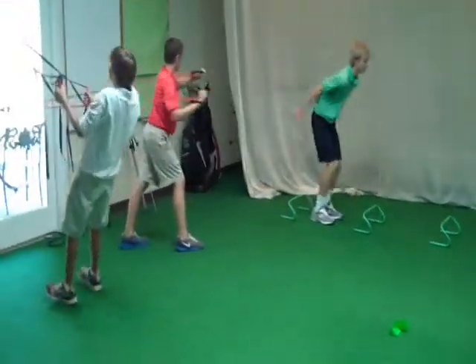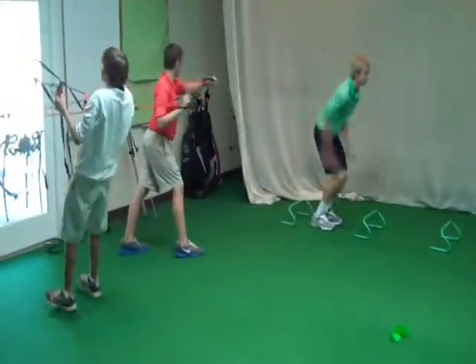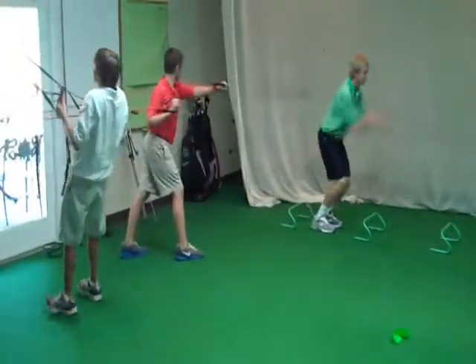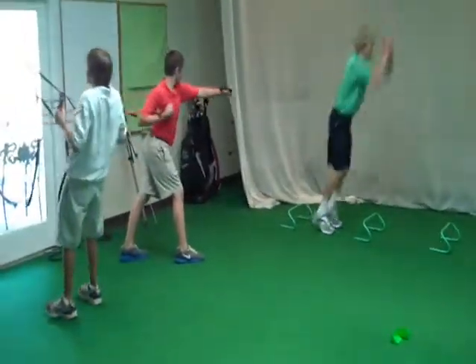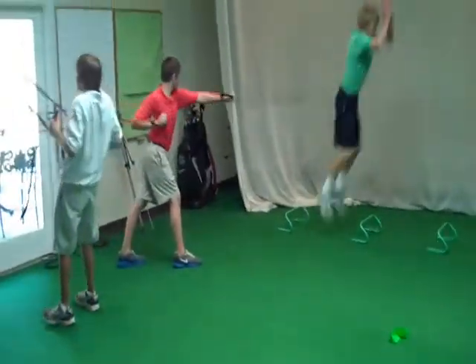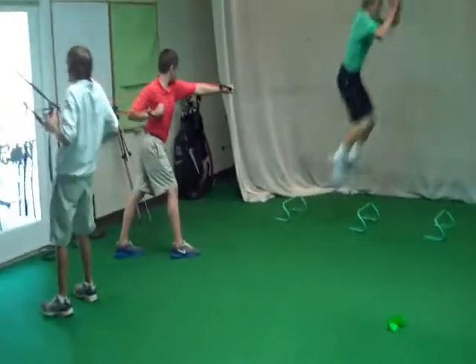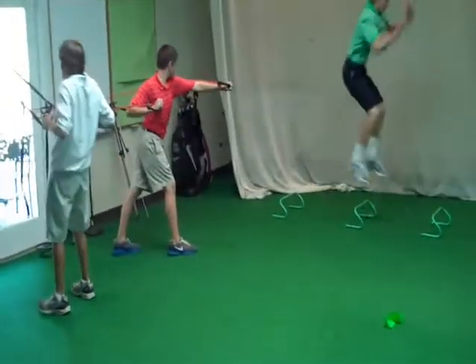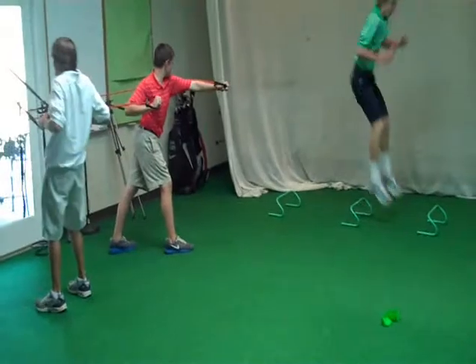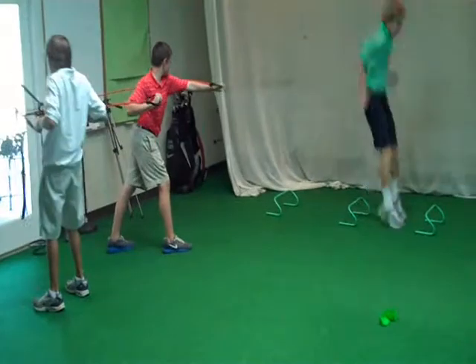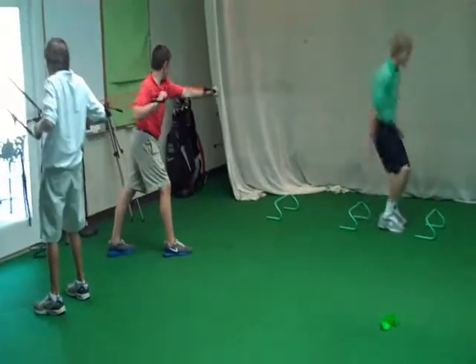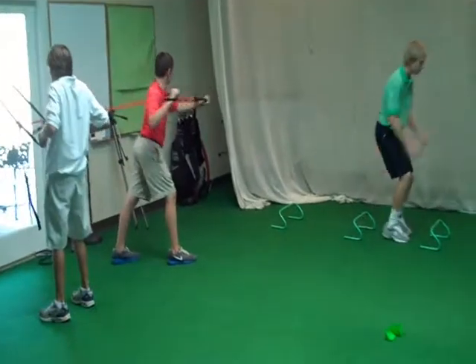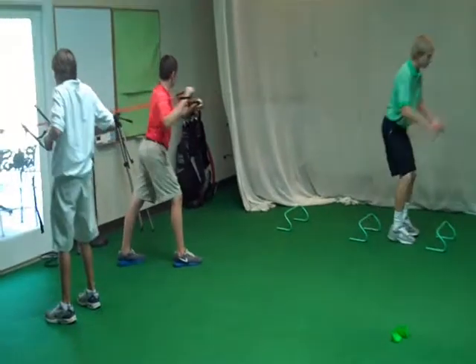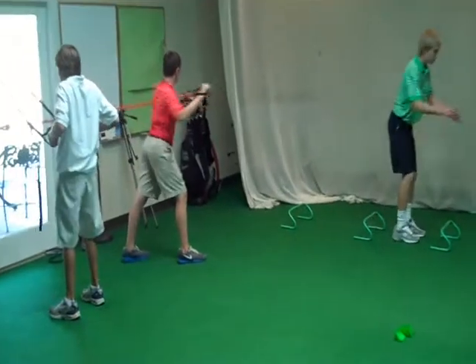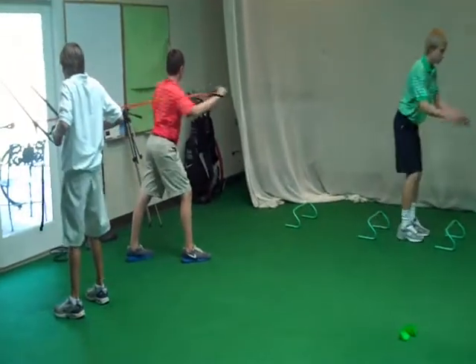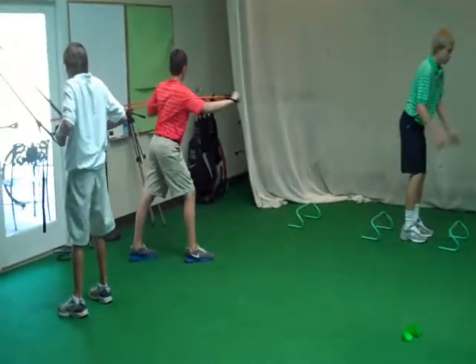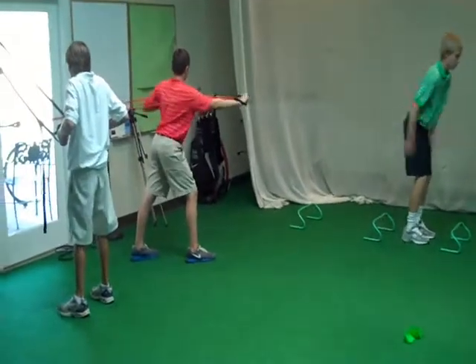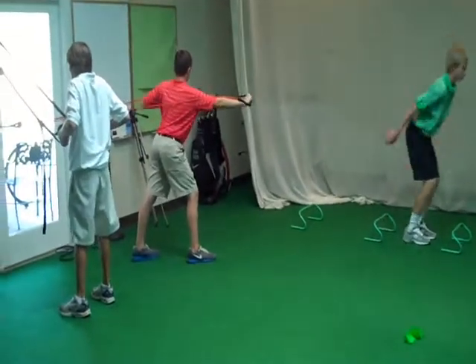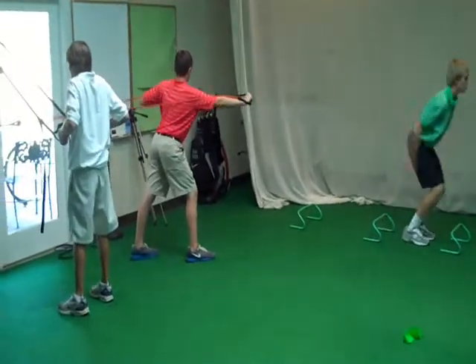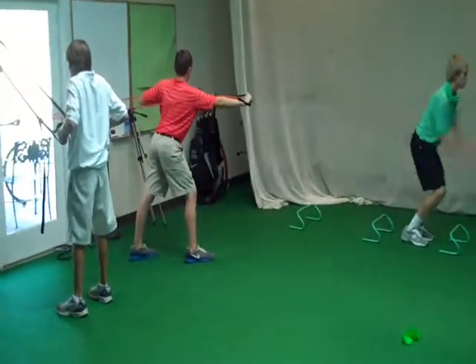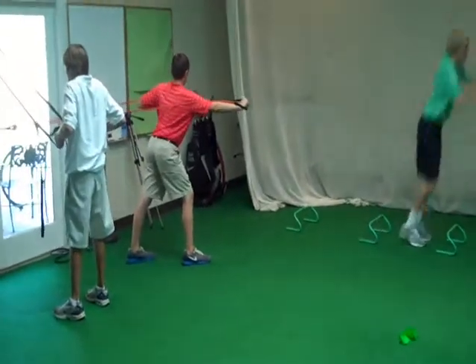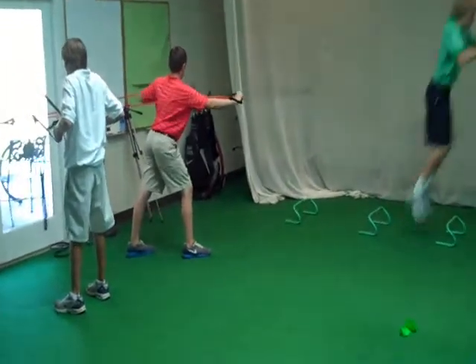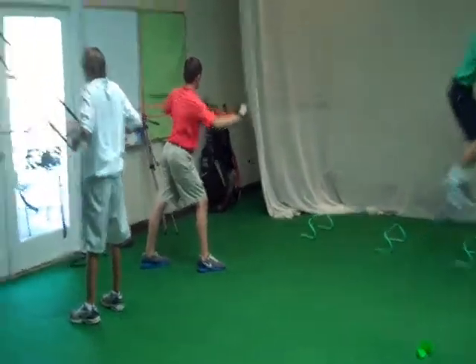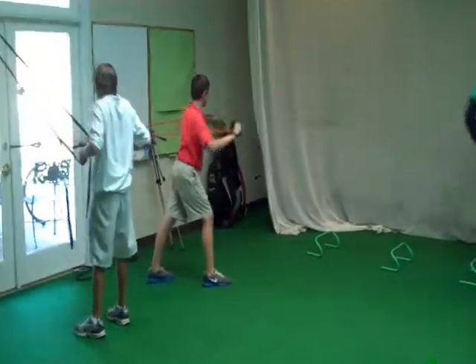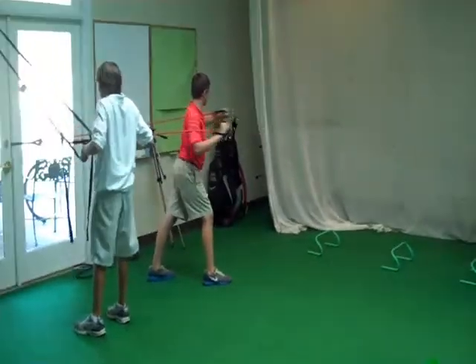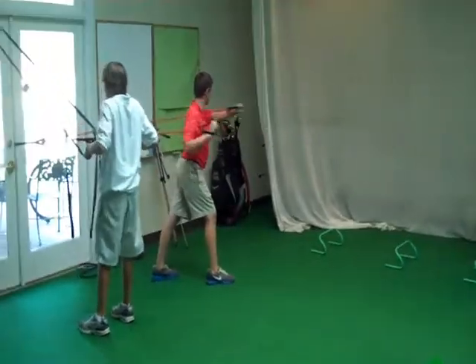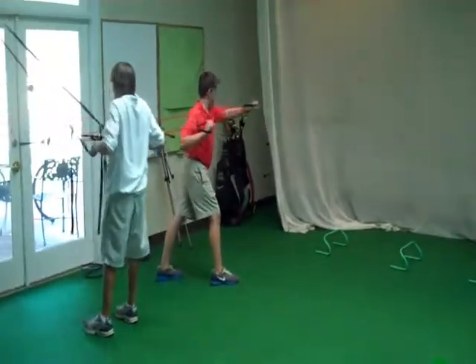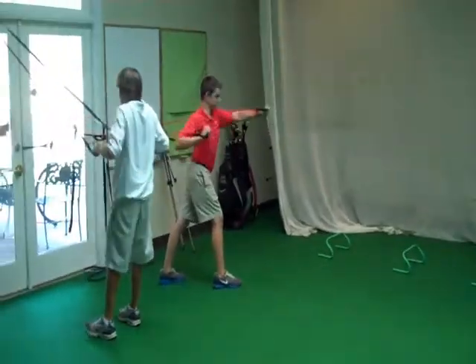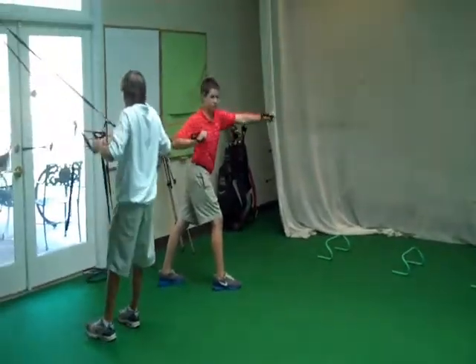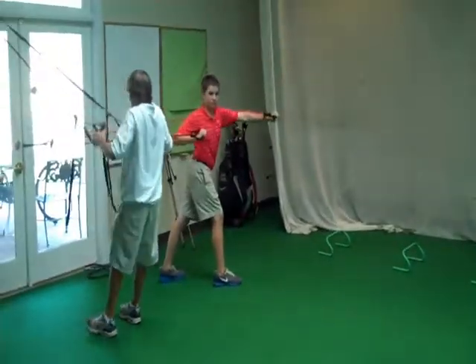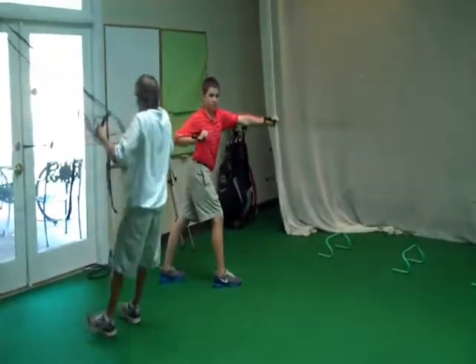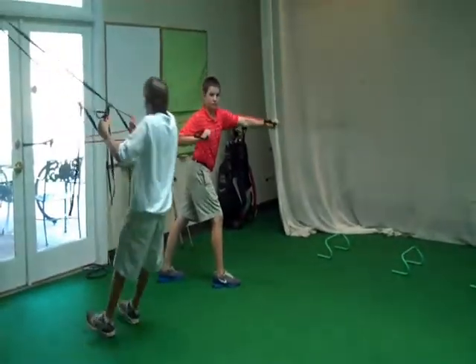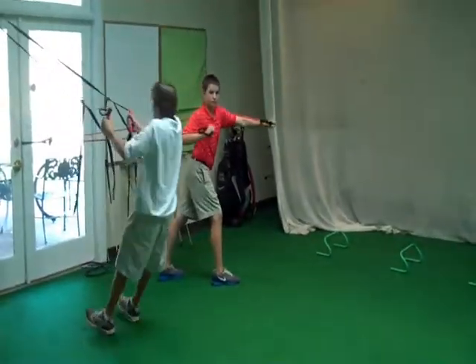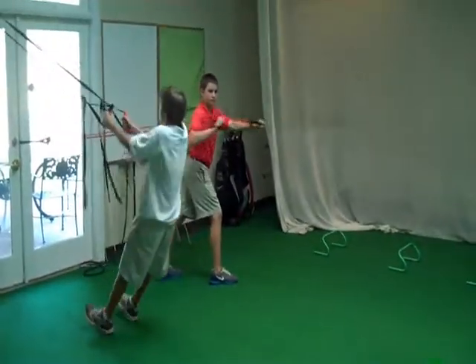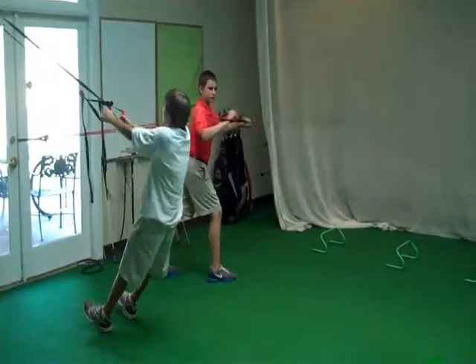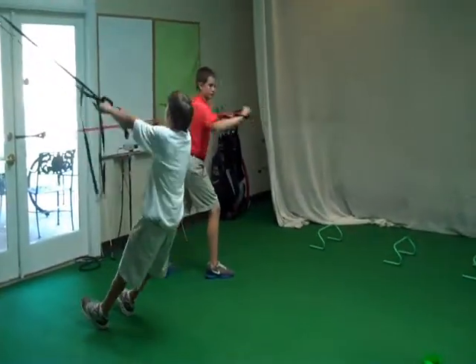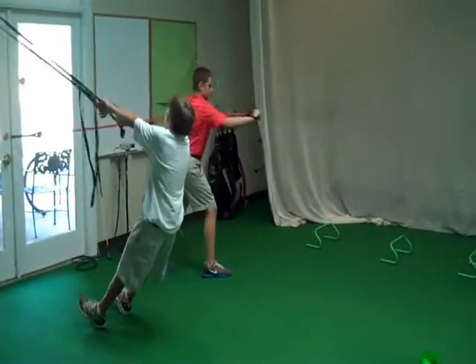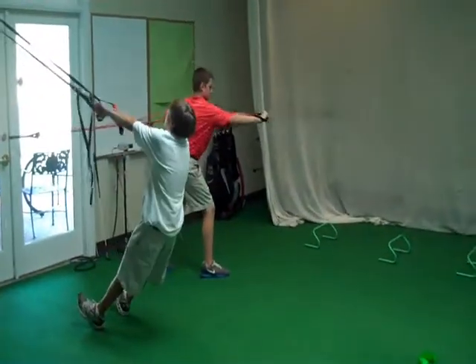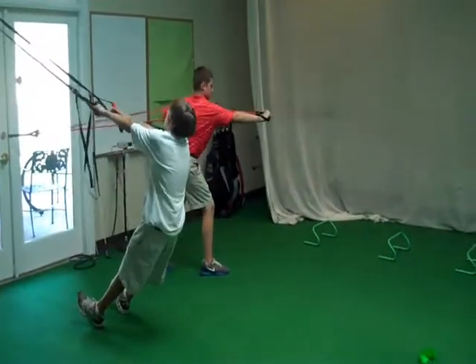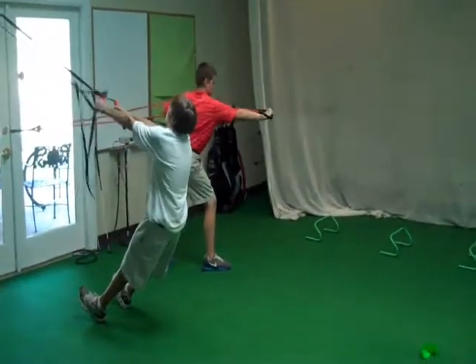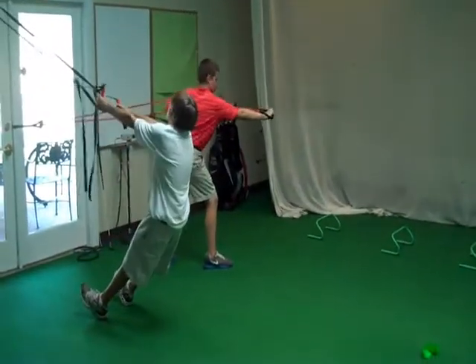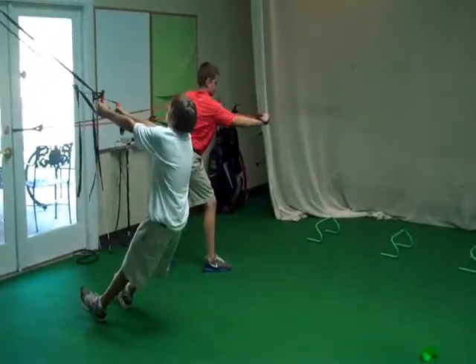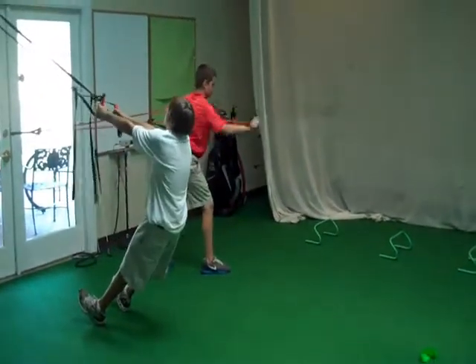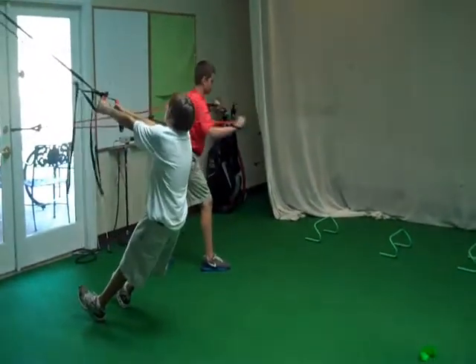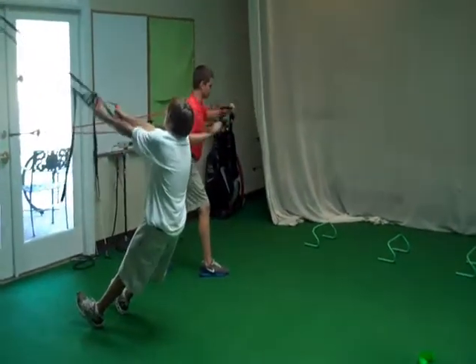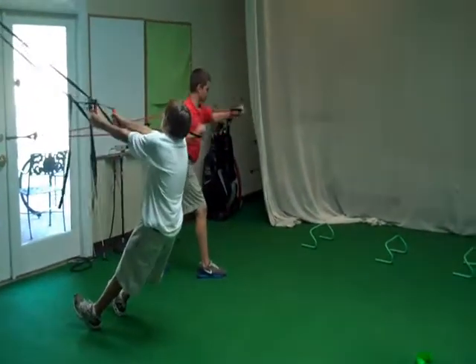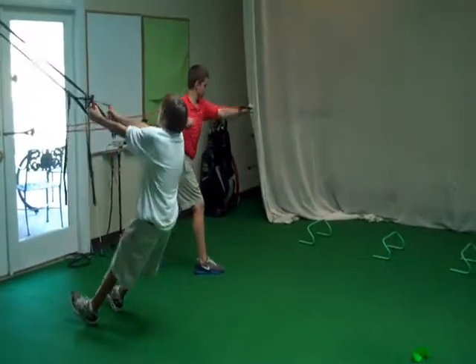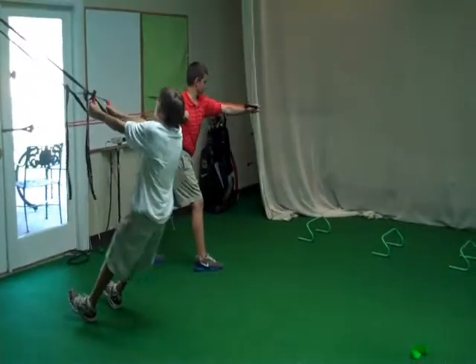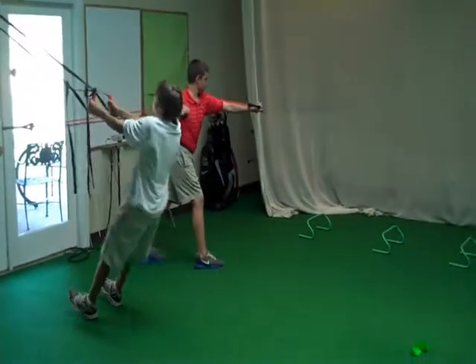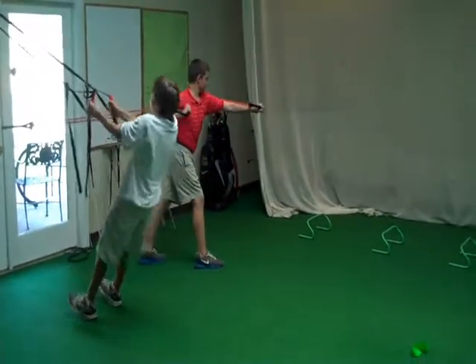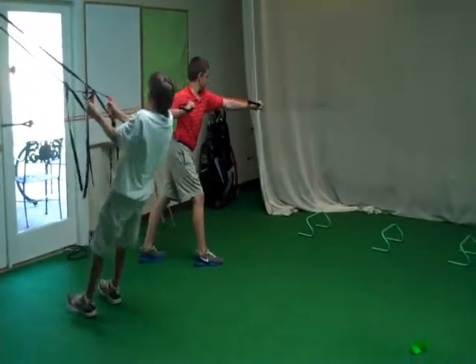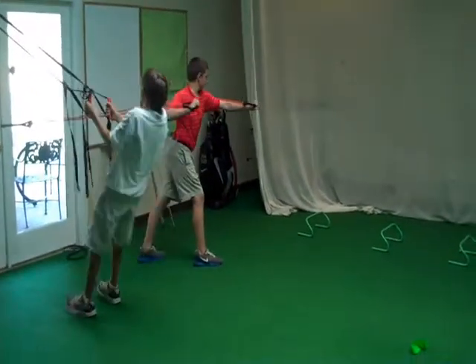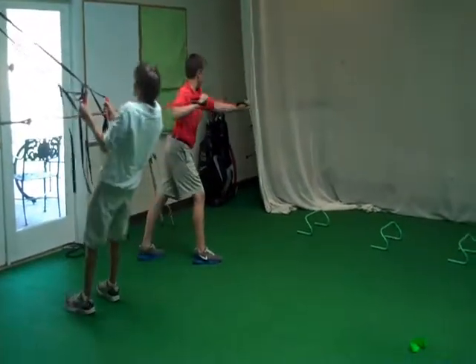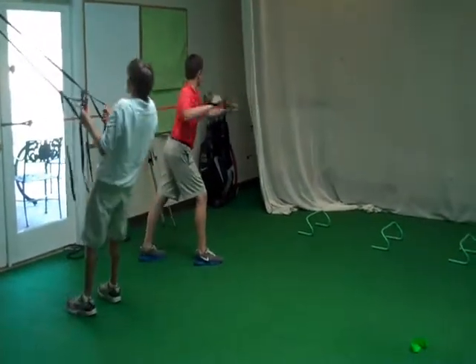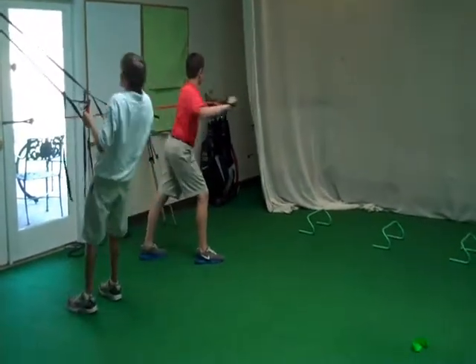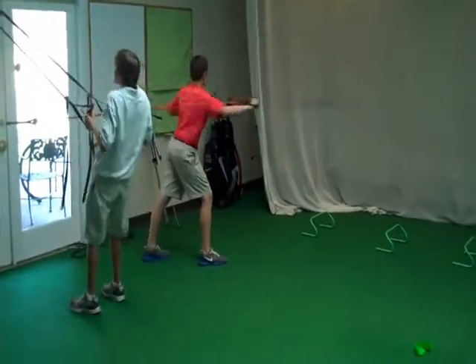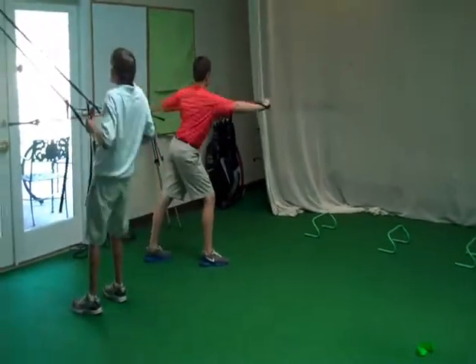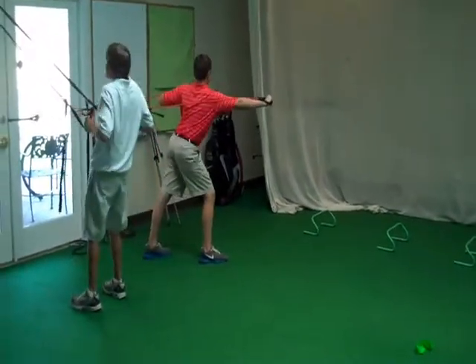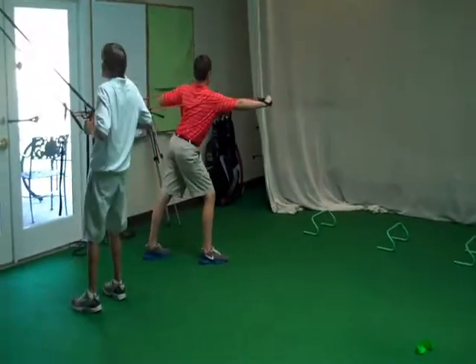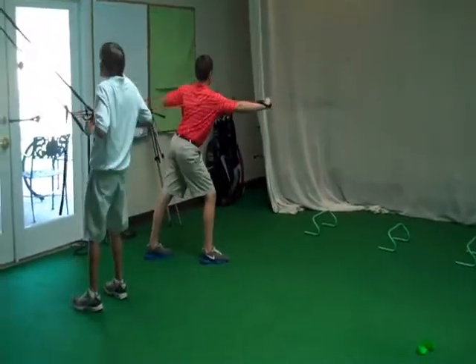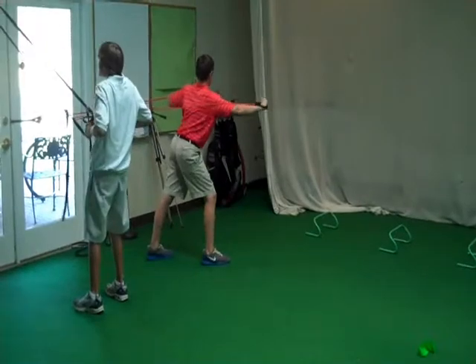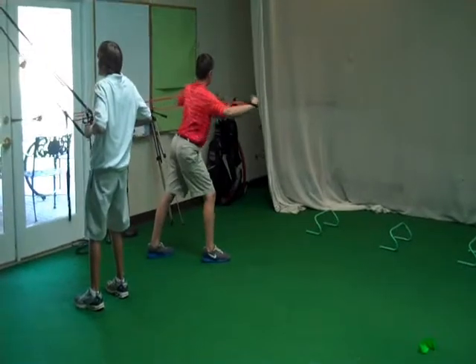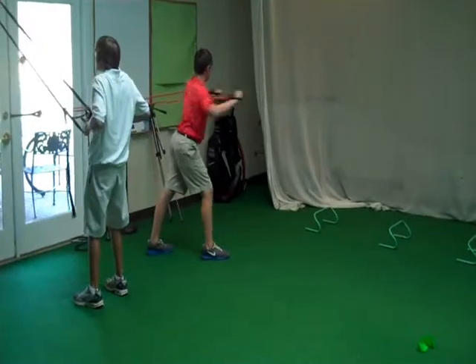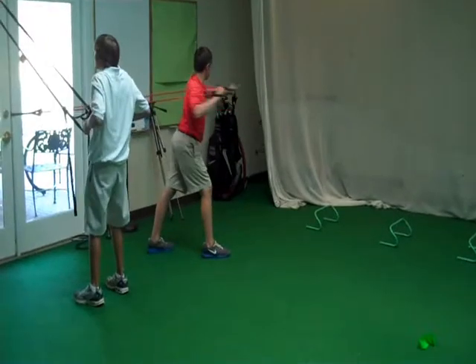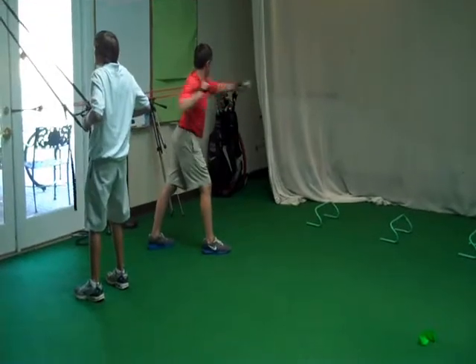Henry, looking sweet. Pick up your tempo just a little bit, Henry. Punch a little faster.